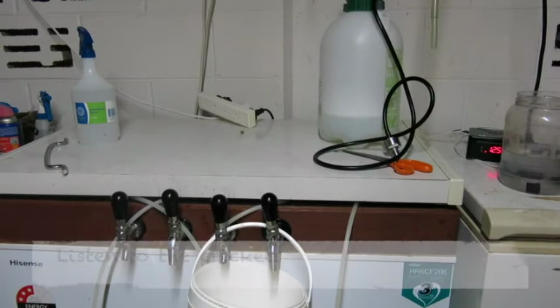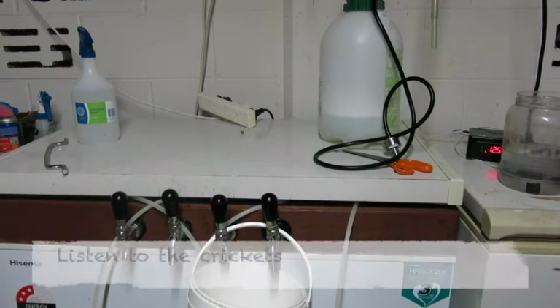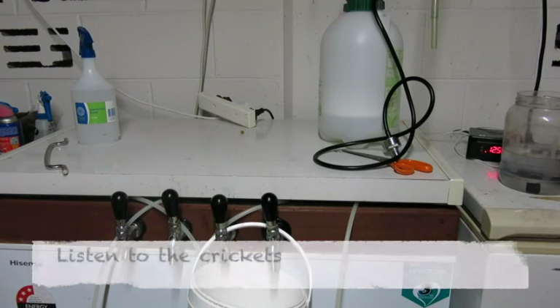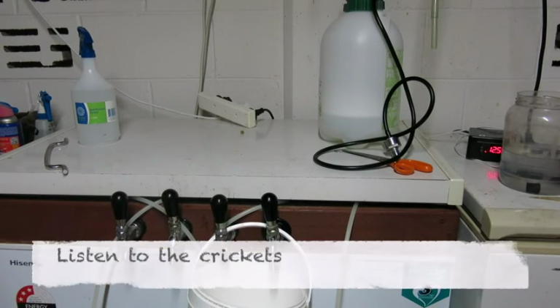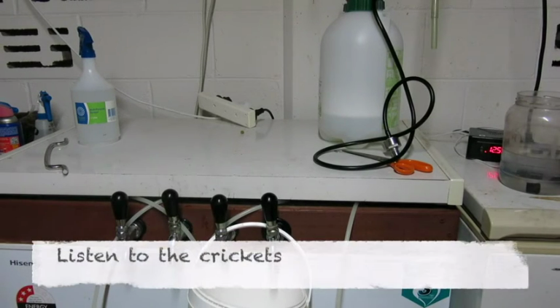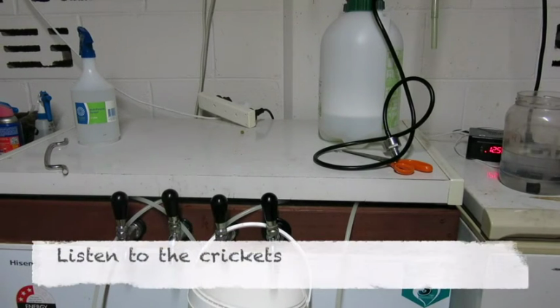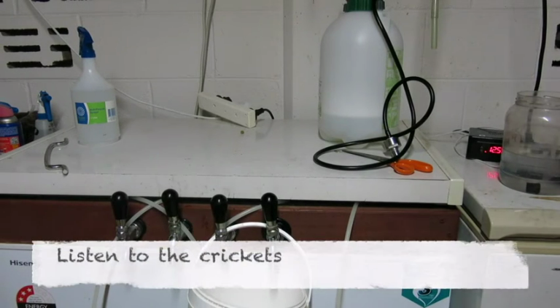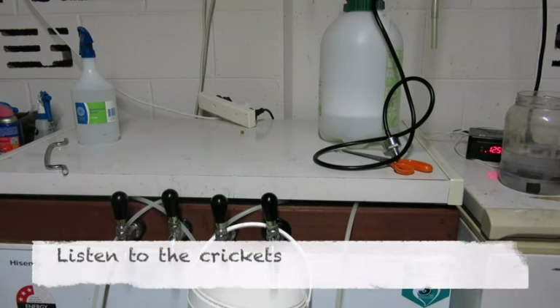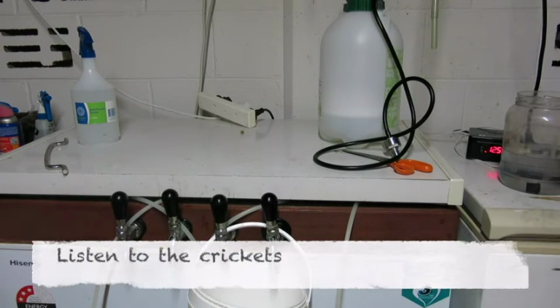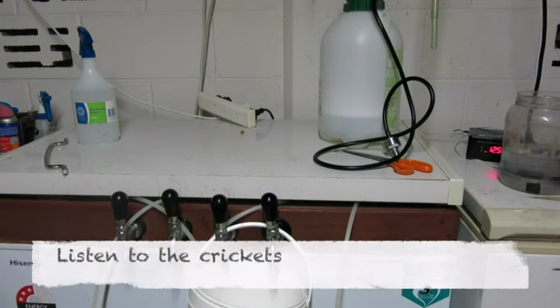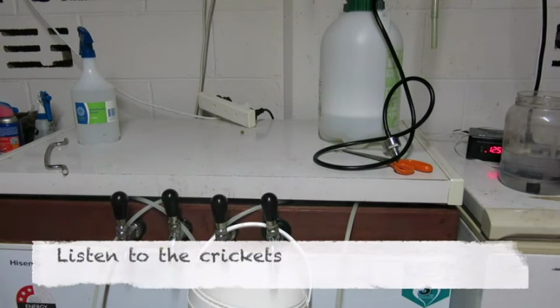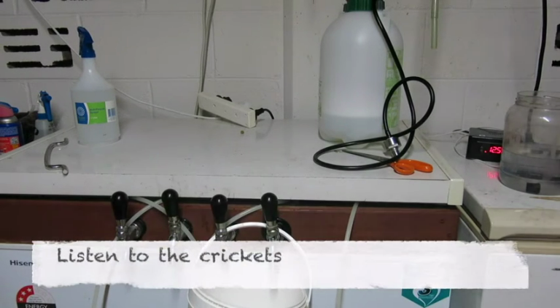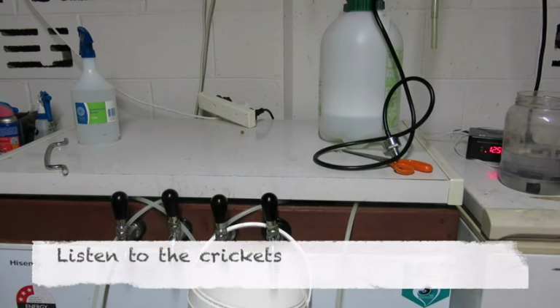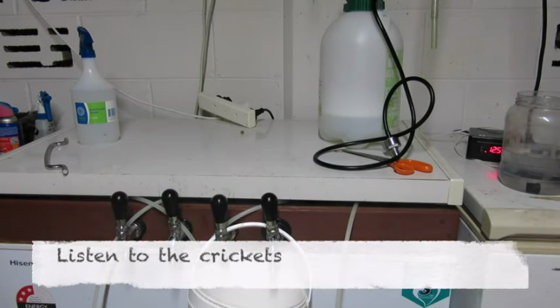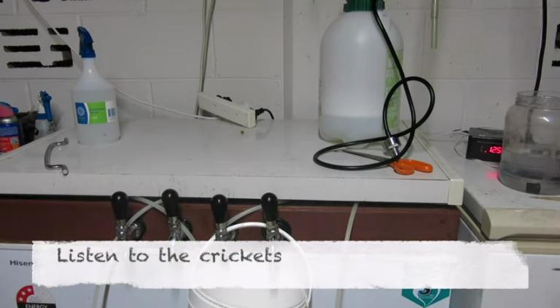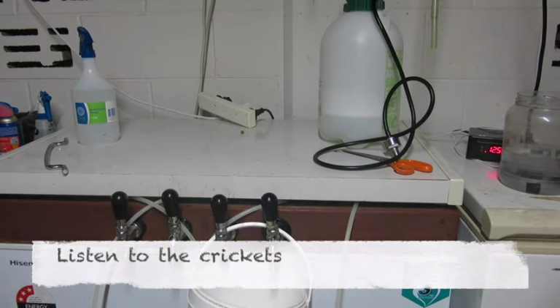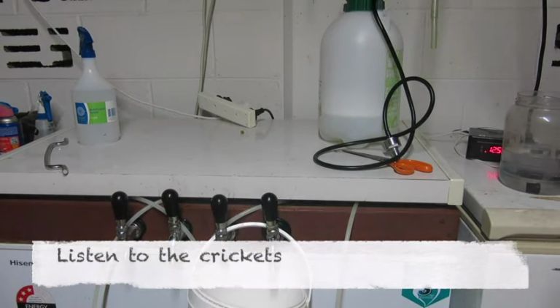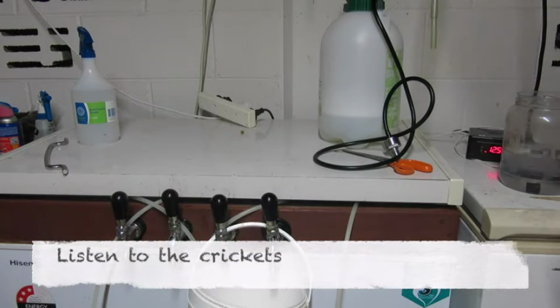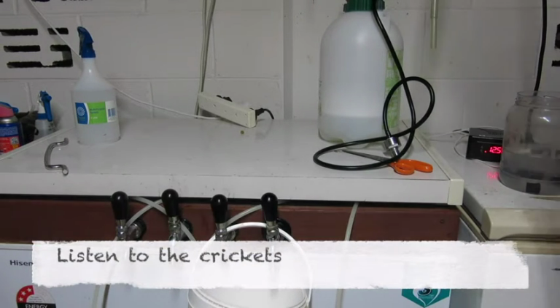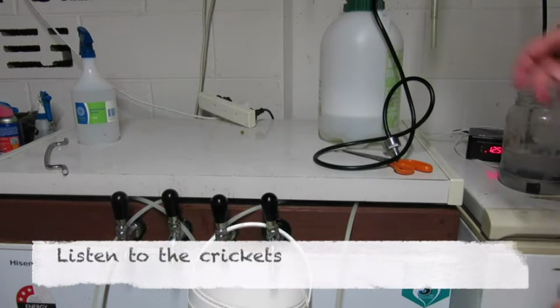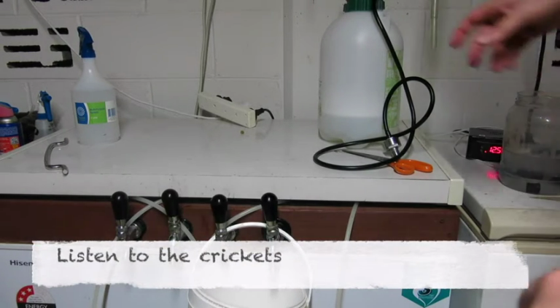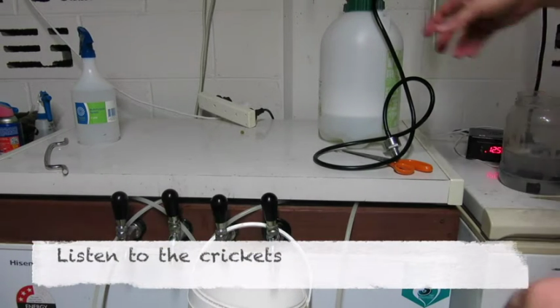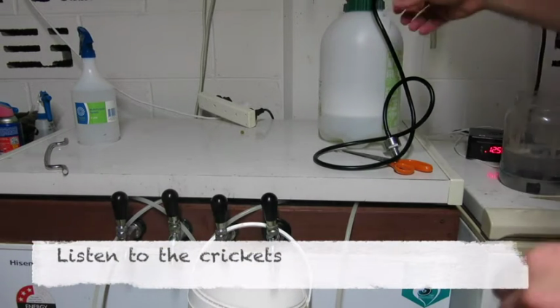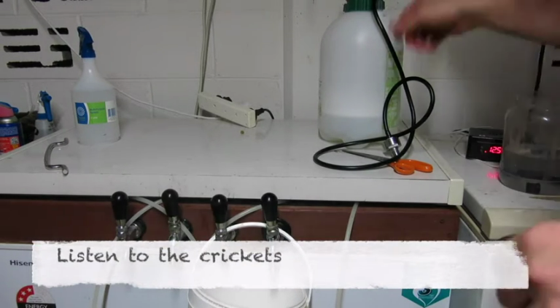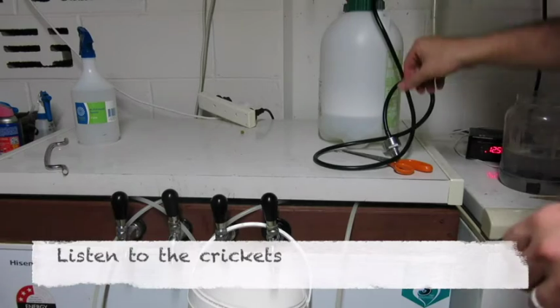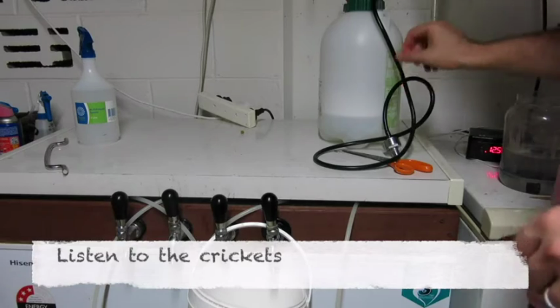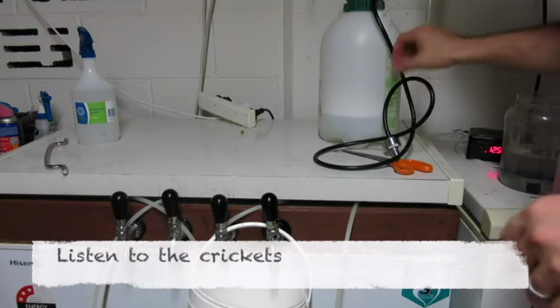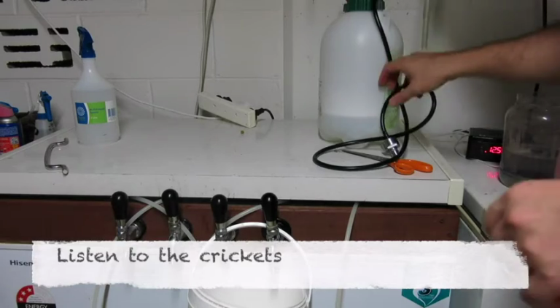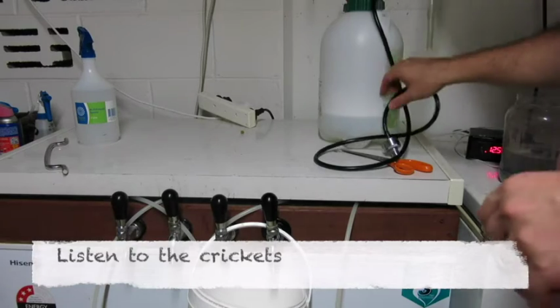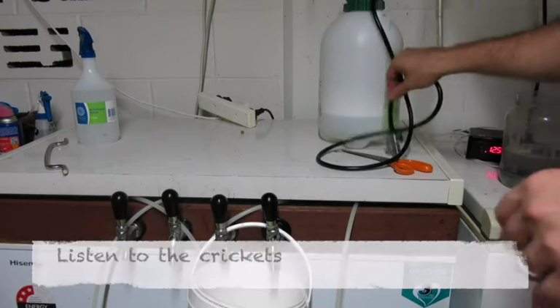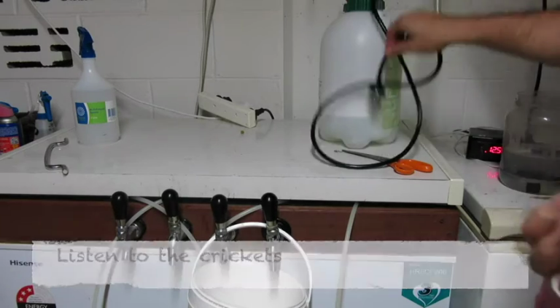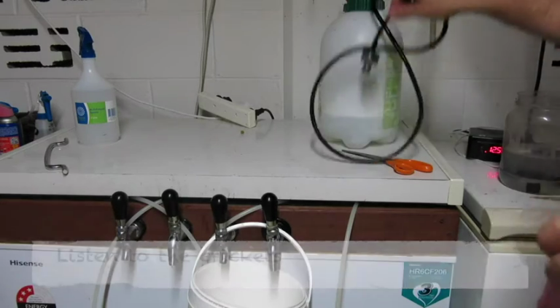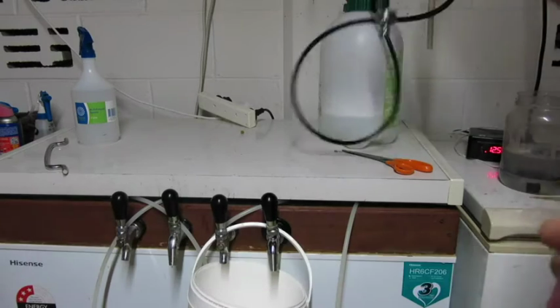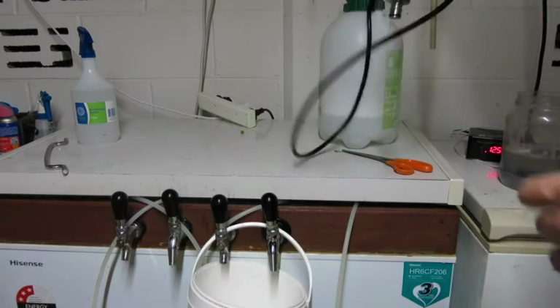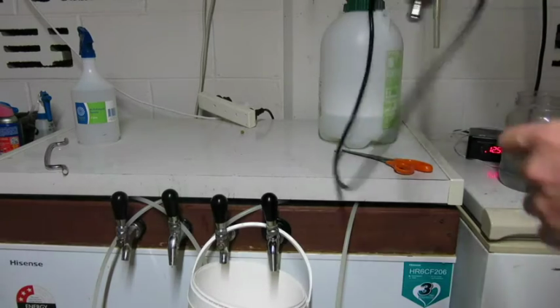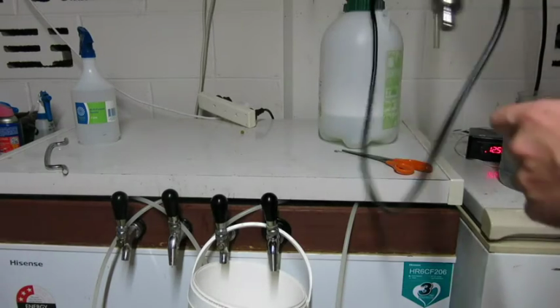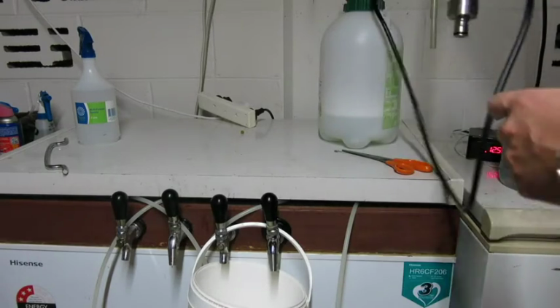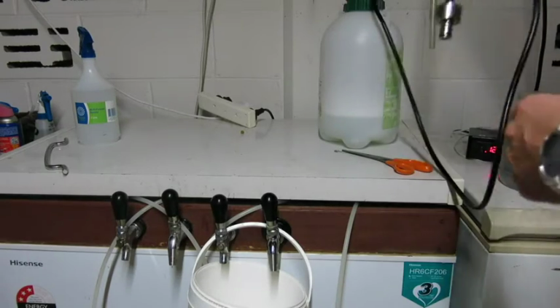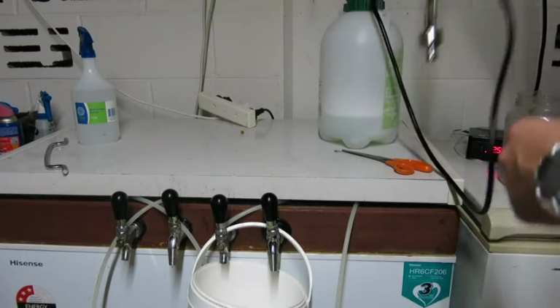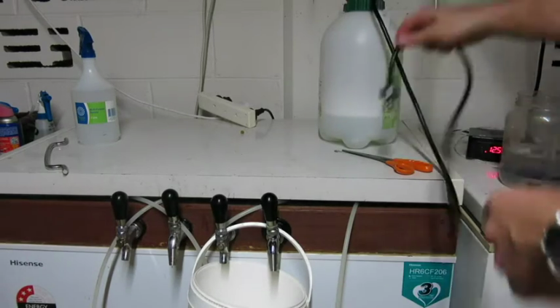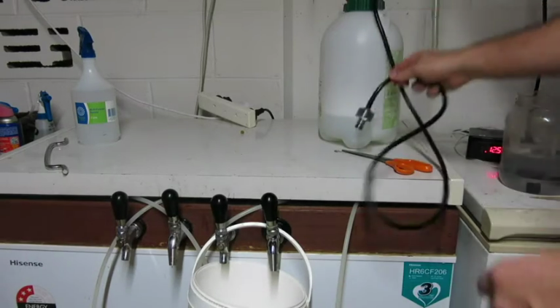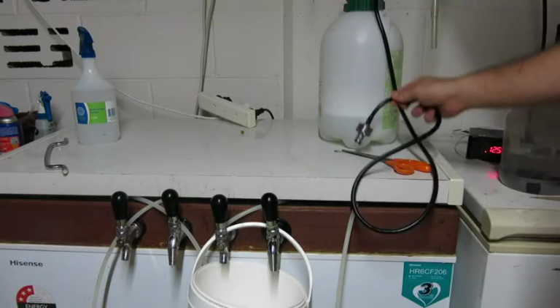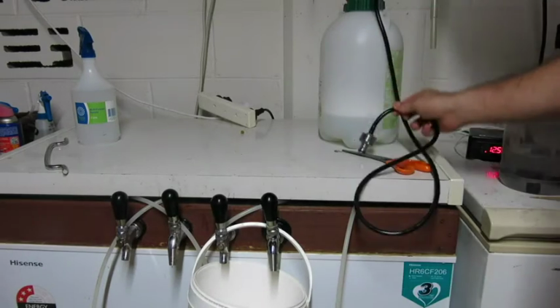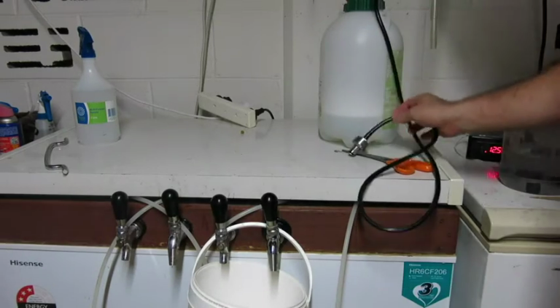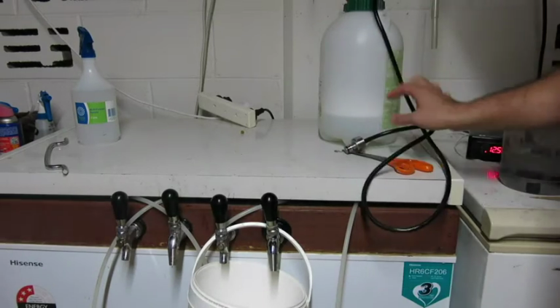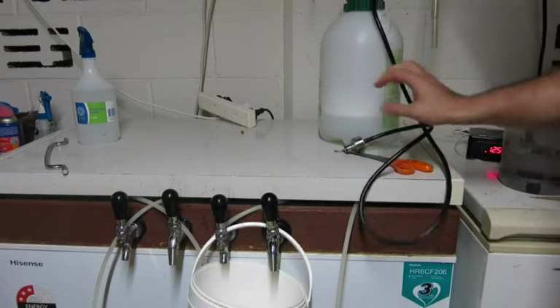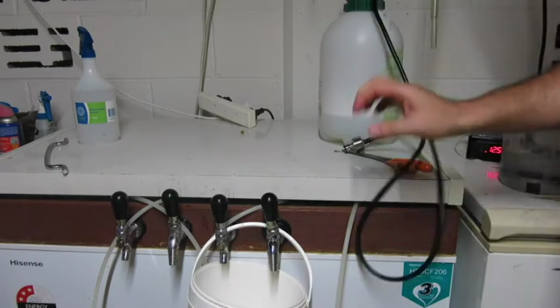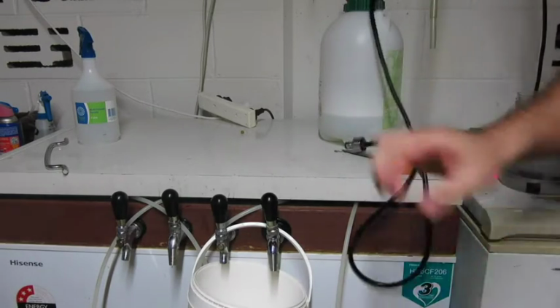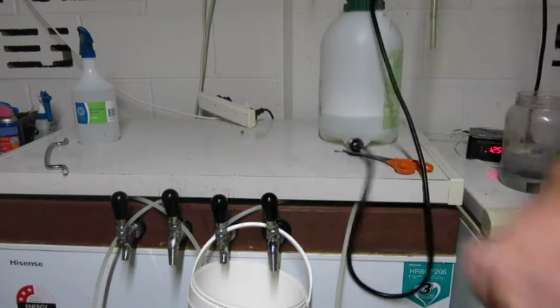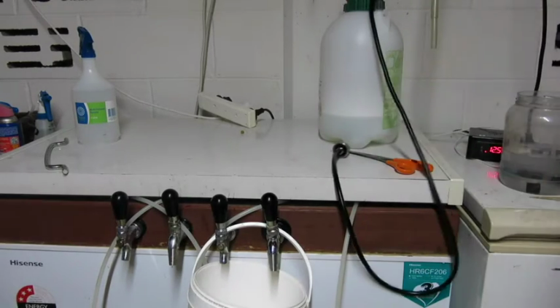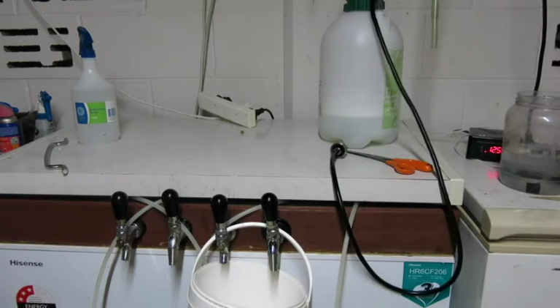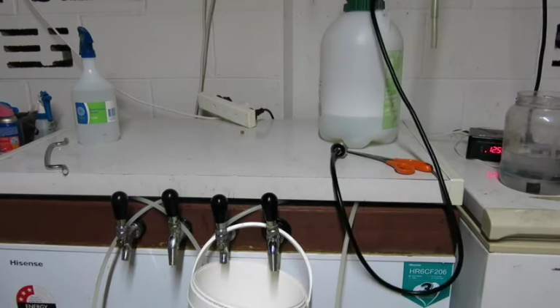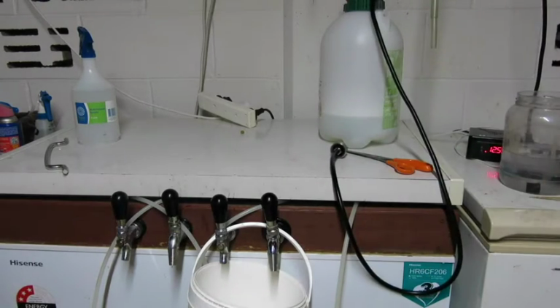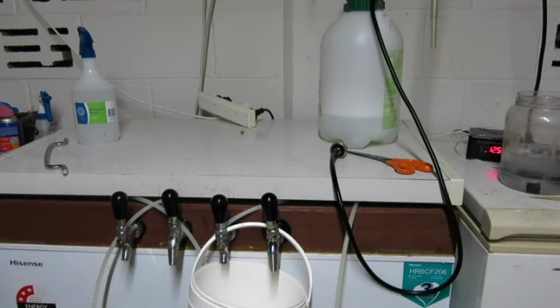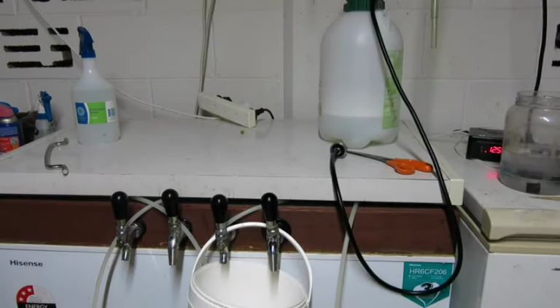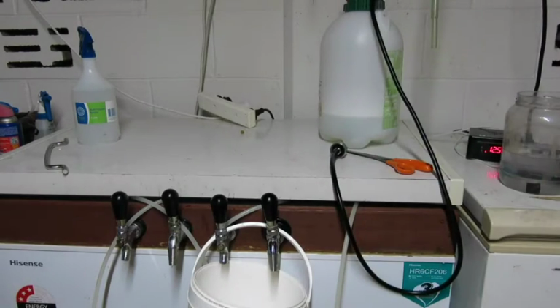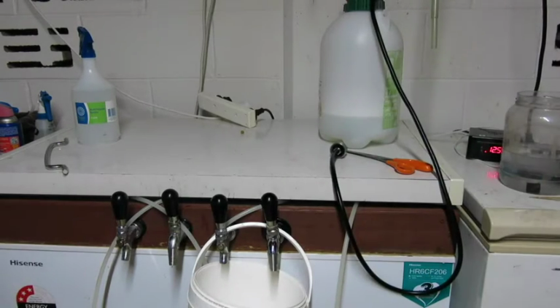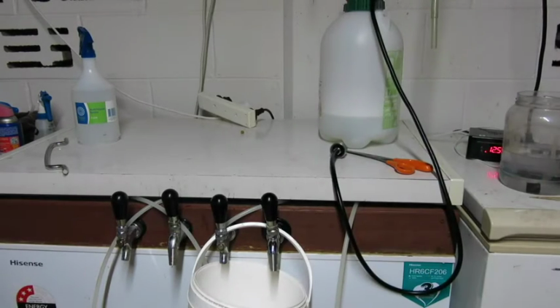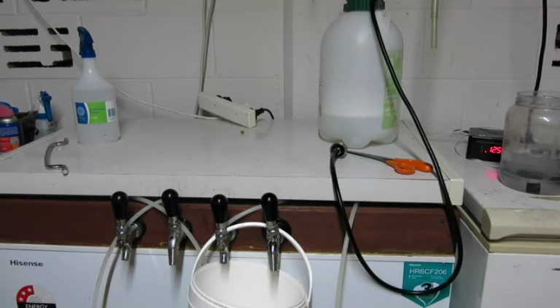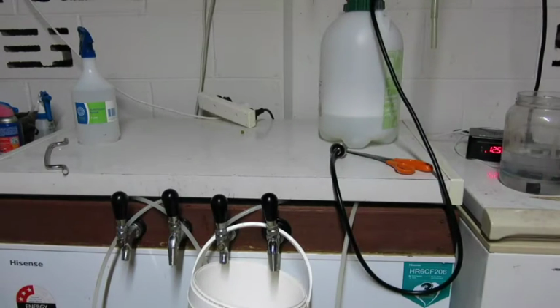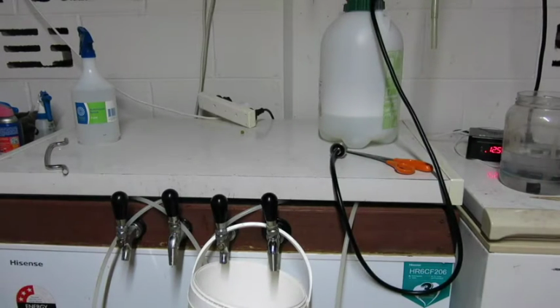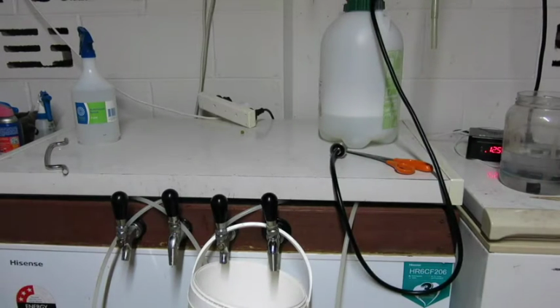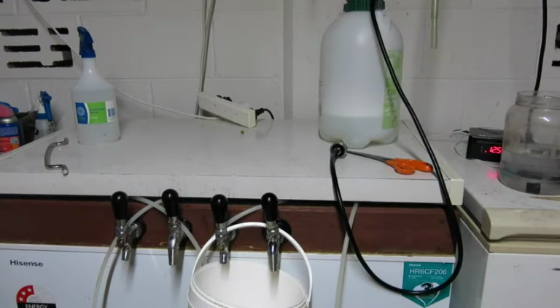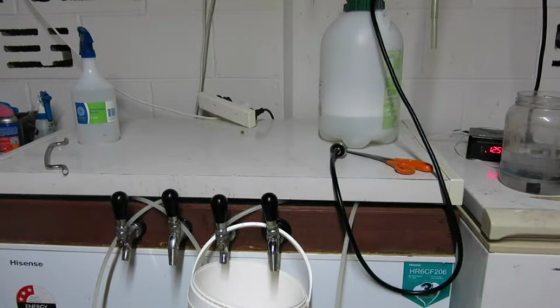Here's another little tip video on a cheap way to clean your beer lines for your kegerator.